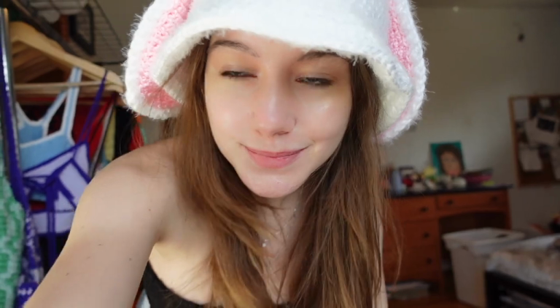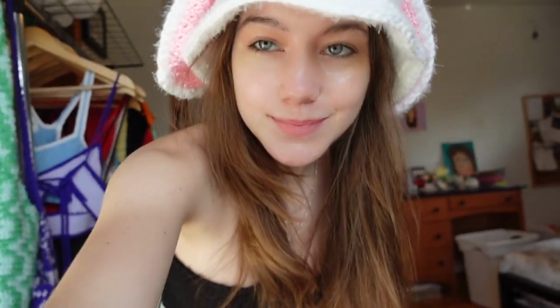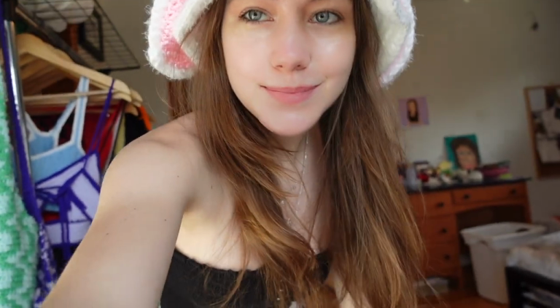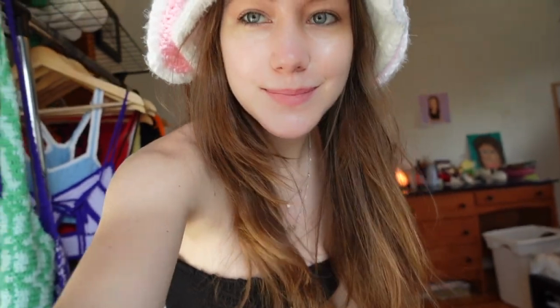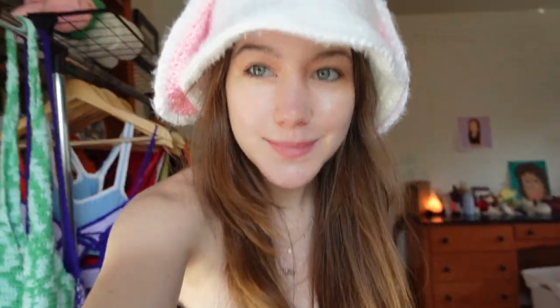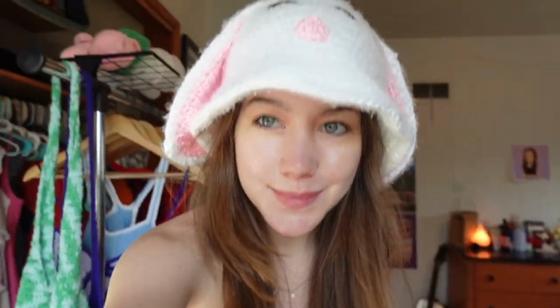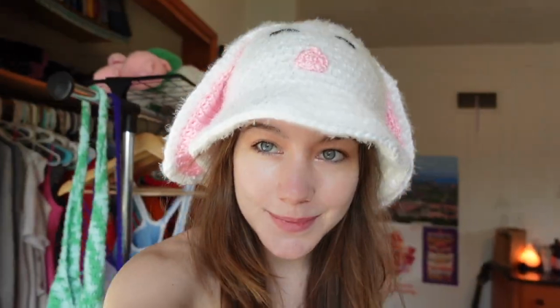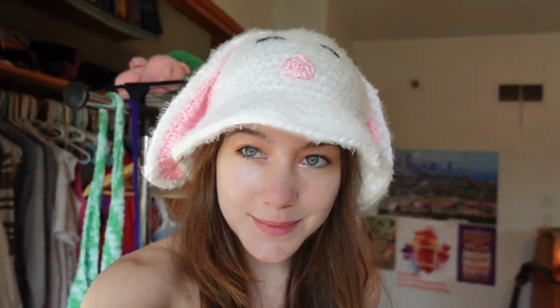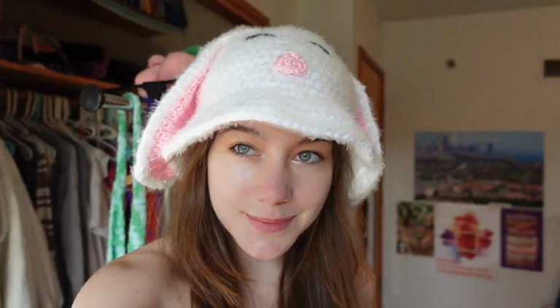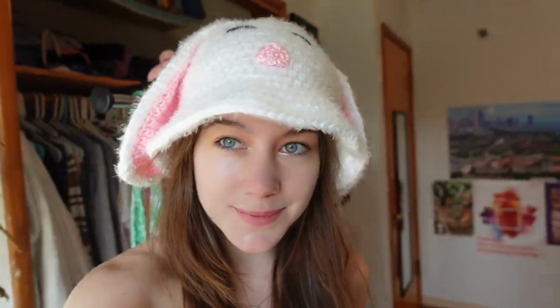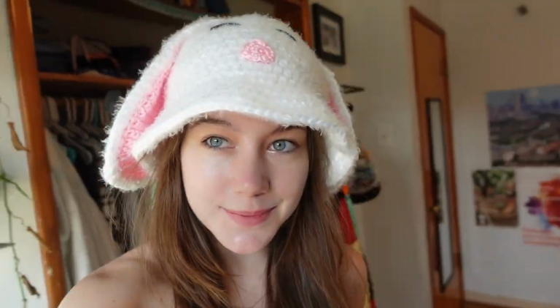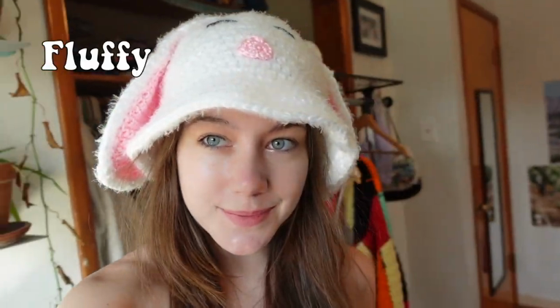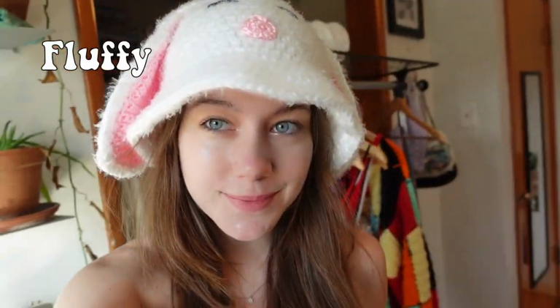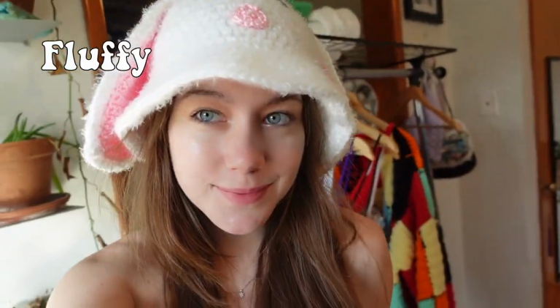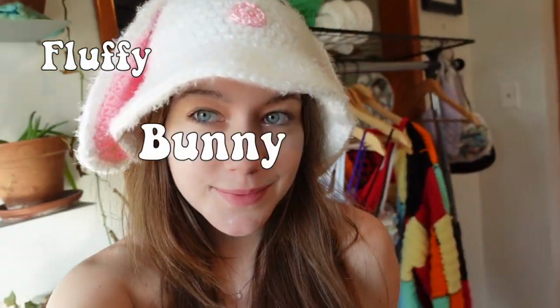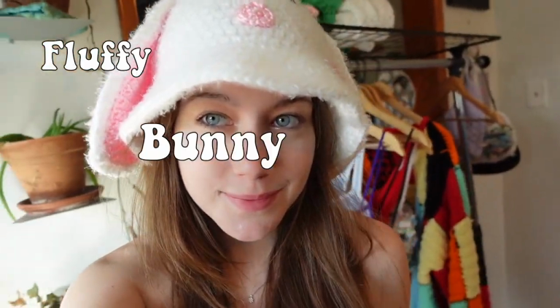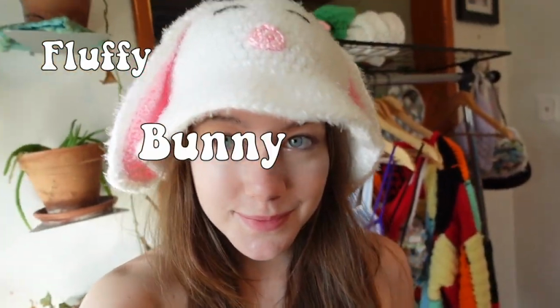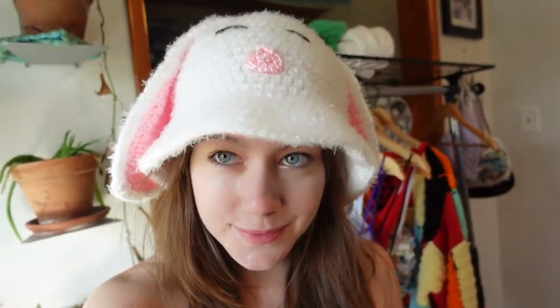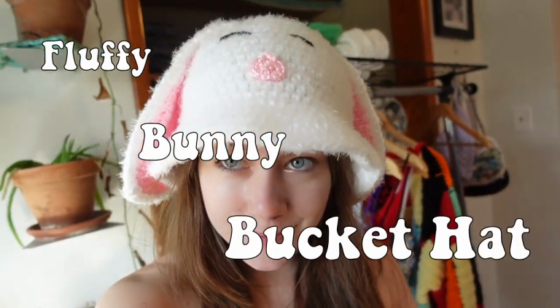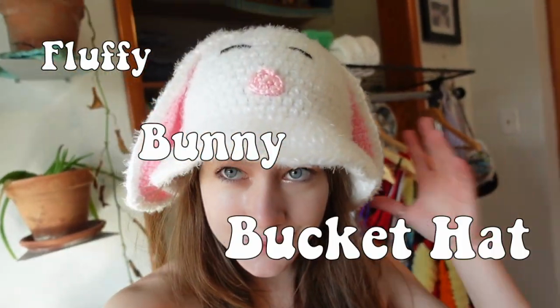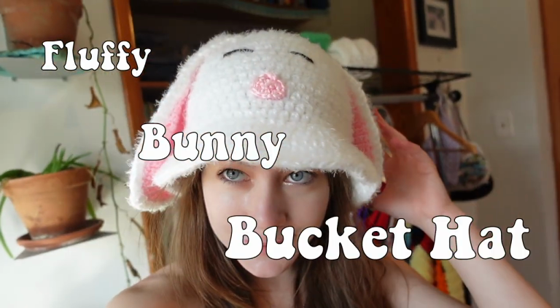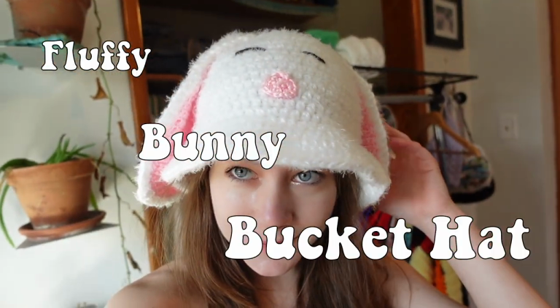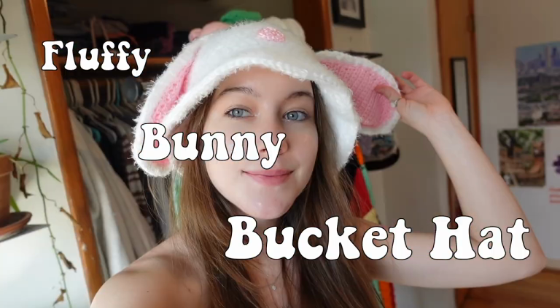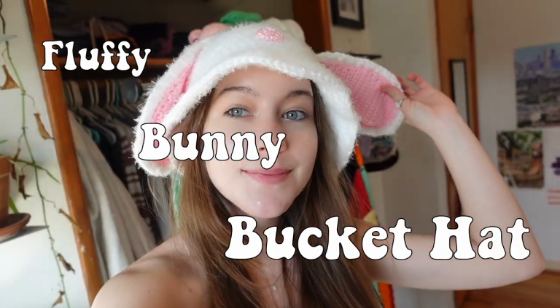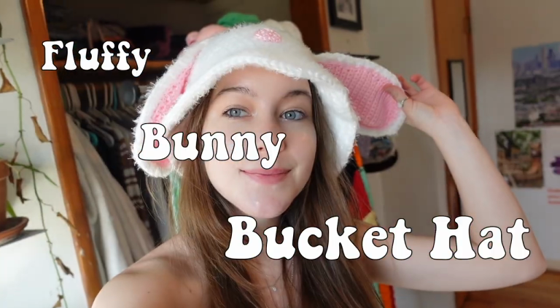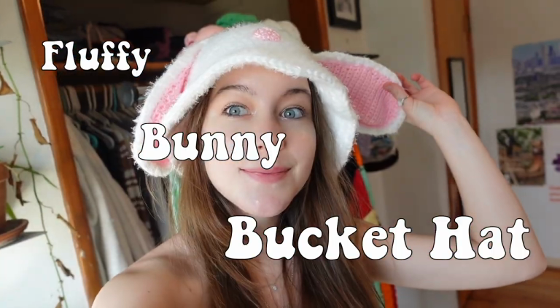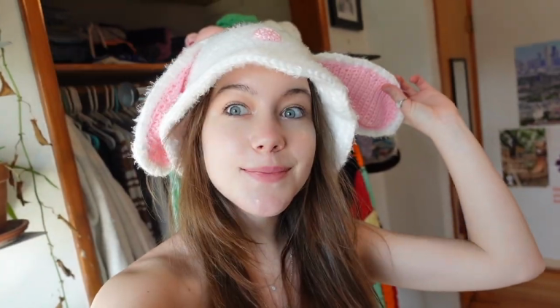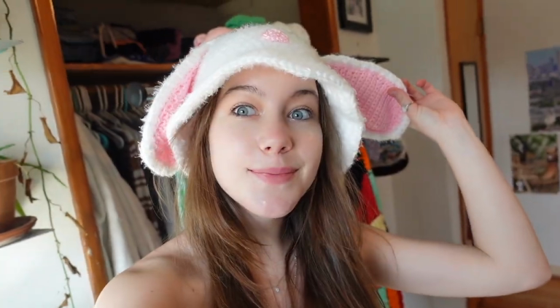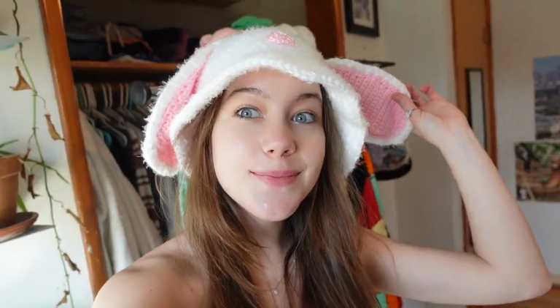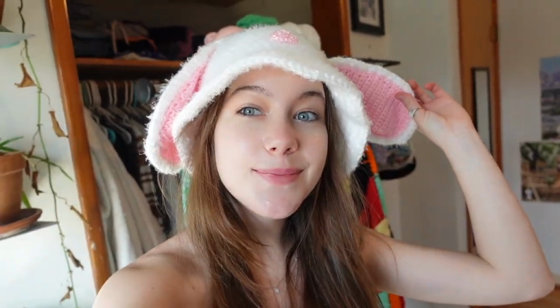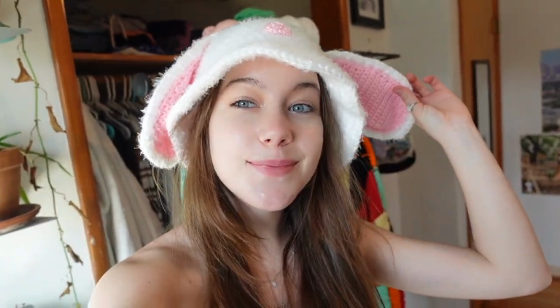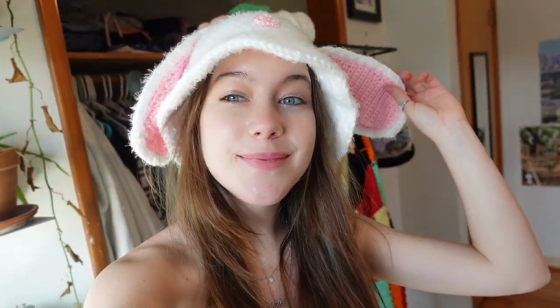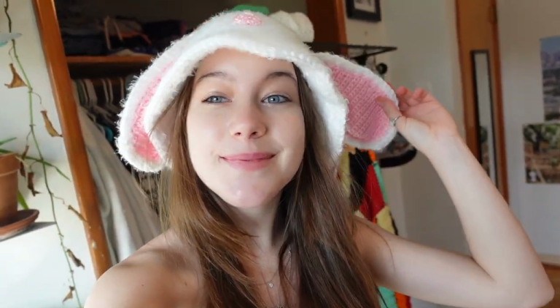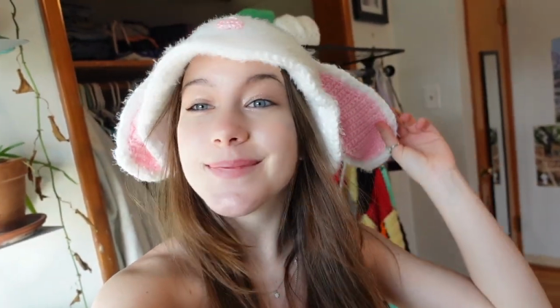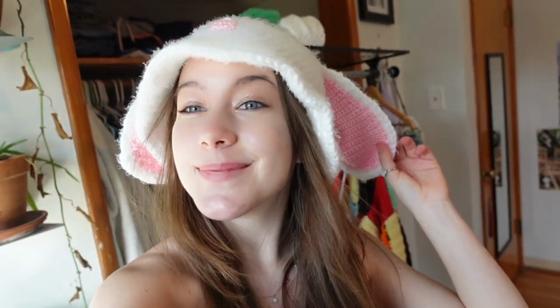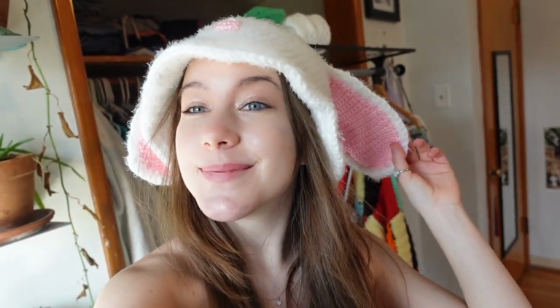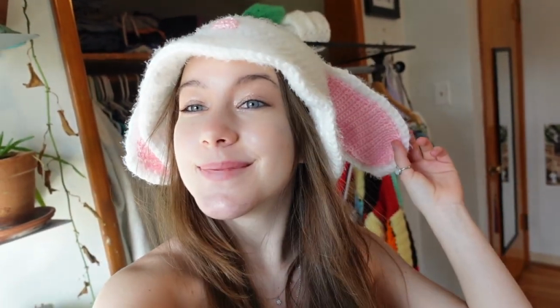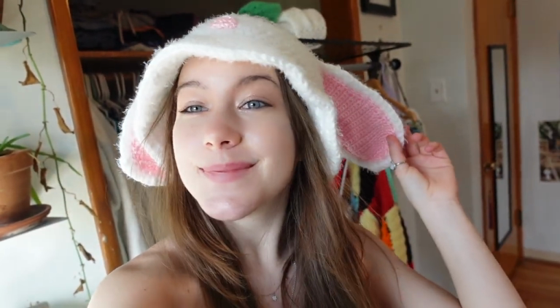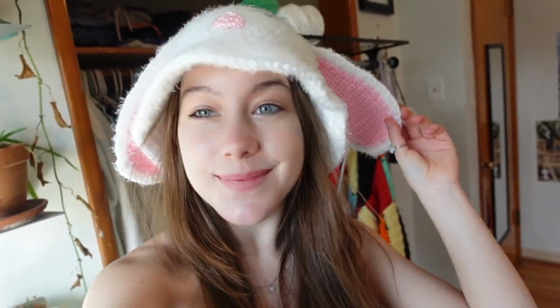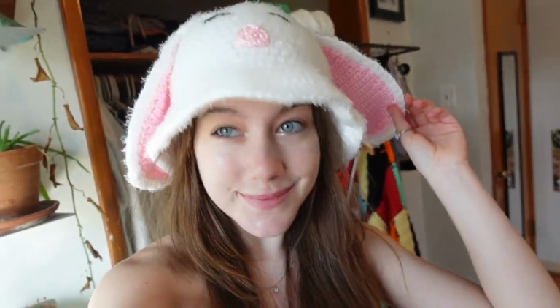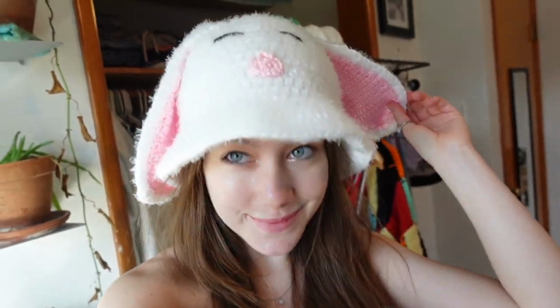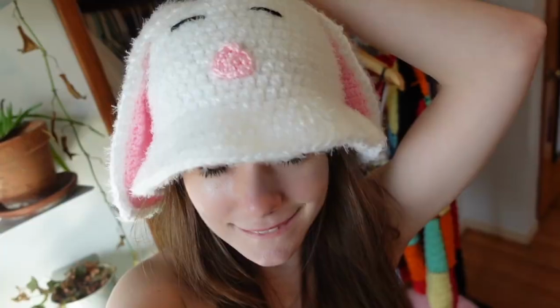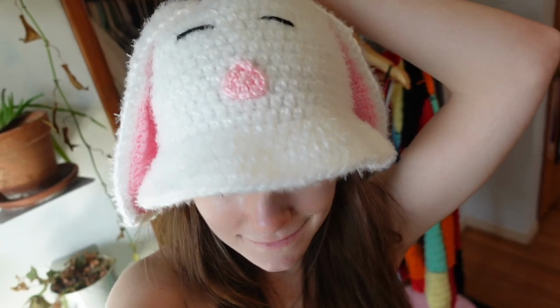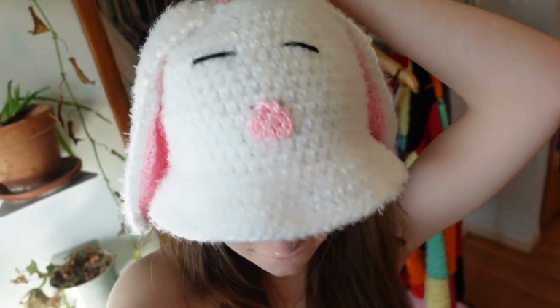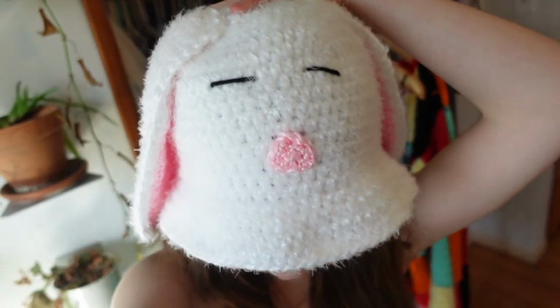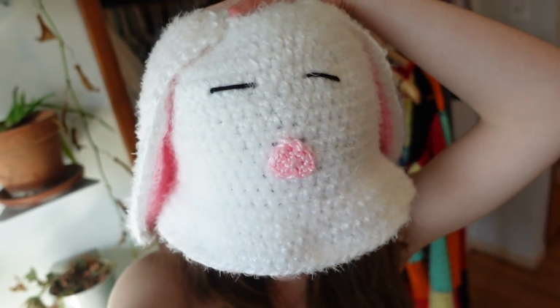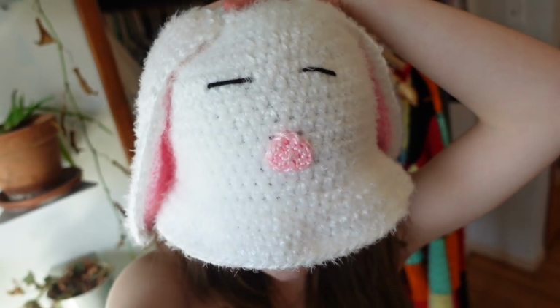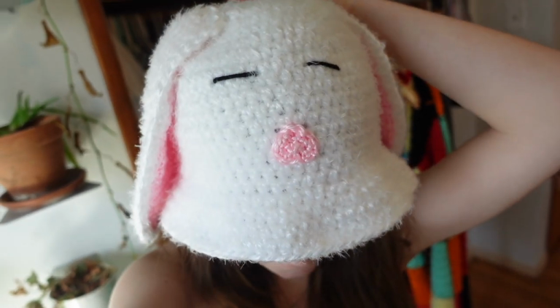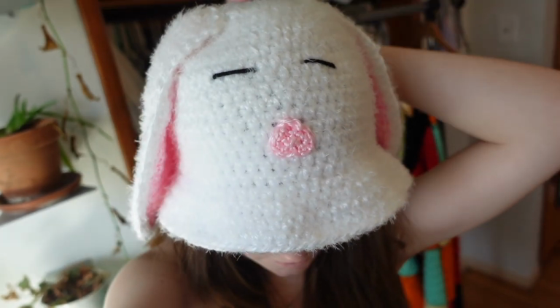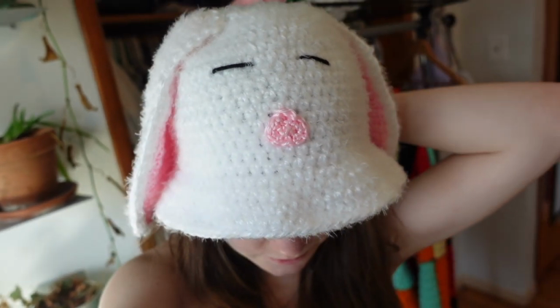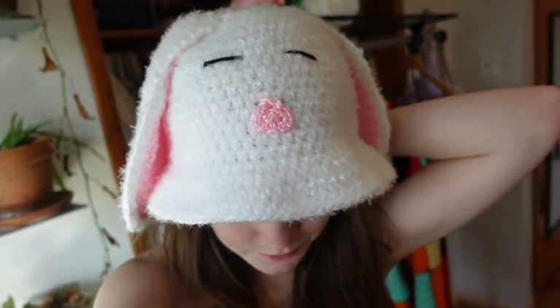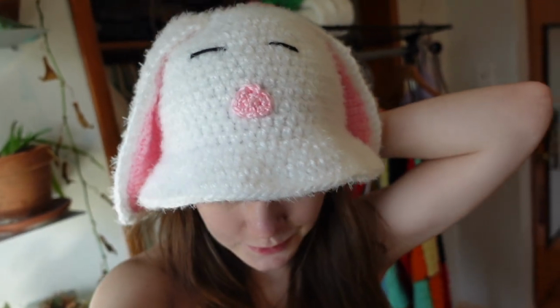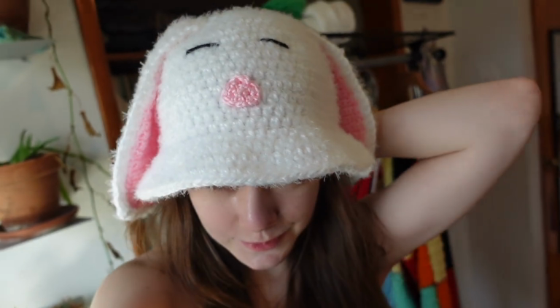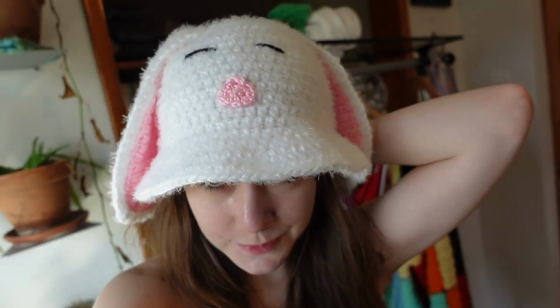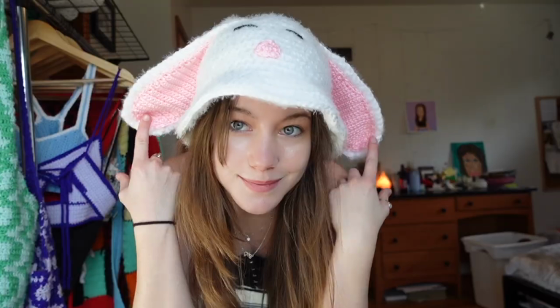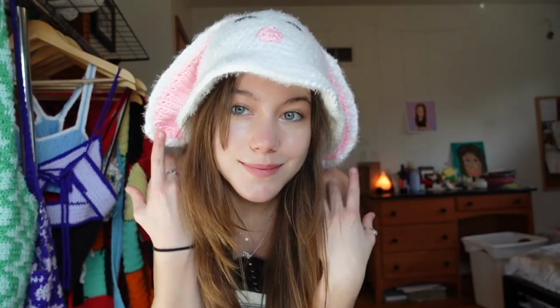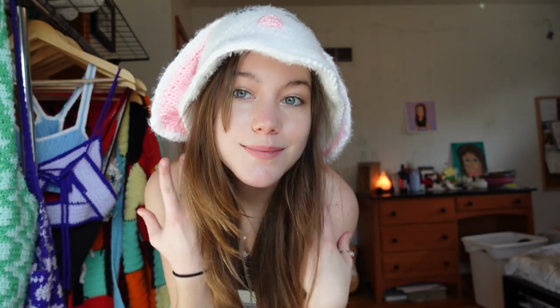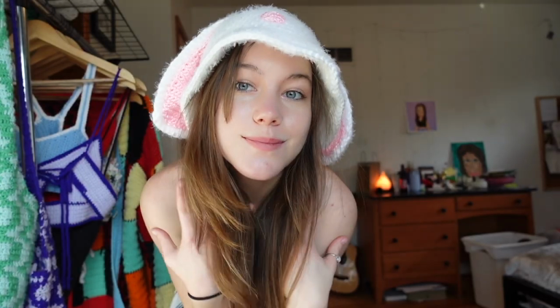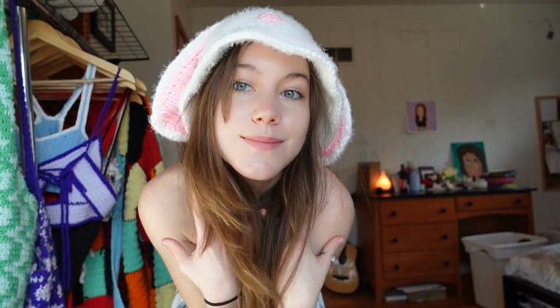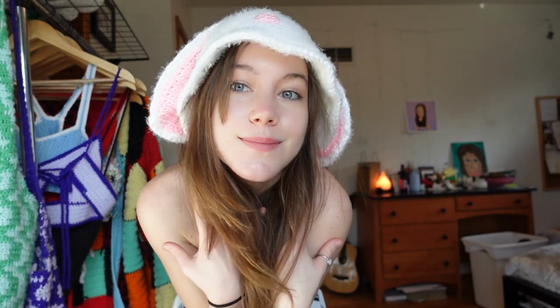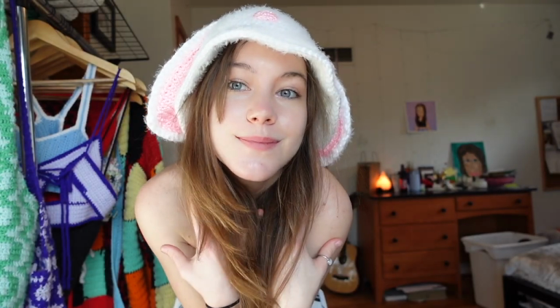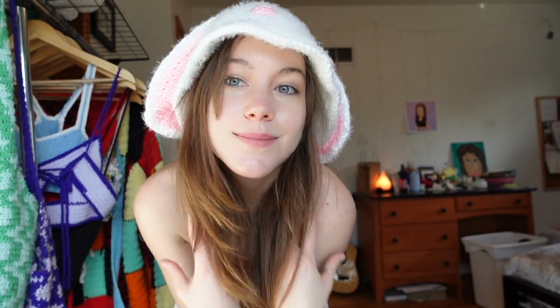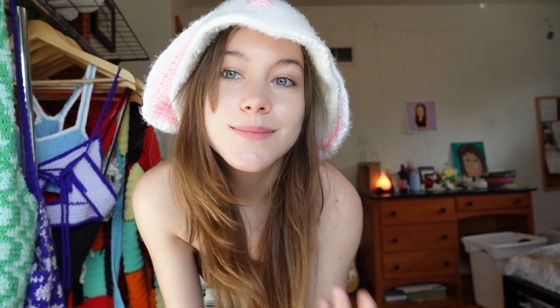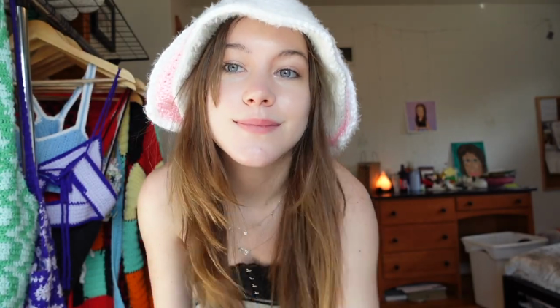If you want to make a fluffy bunny bucket hat, make sure to keep watching this video and subscribe to my channel for more amazing tutorials.